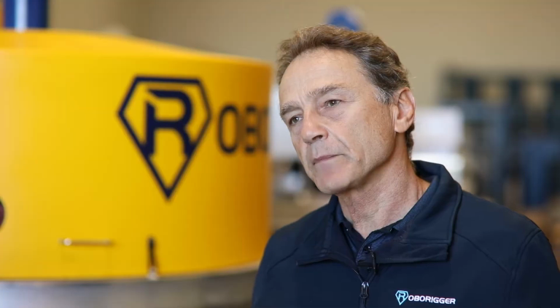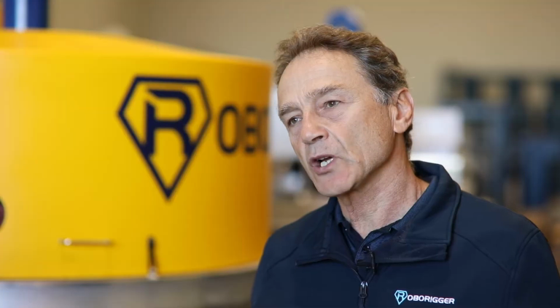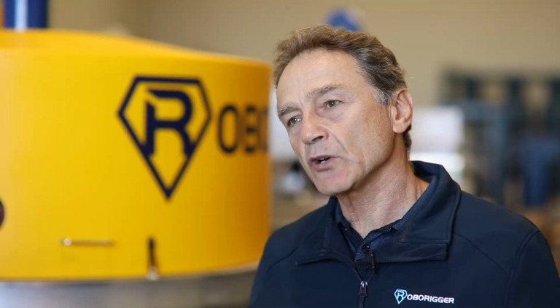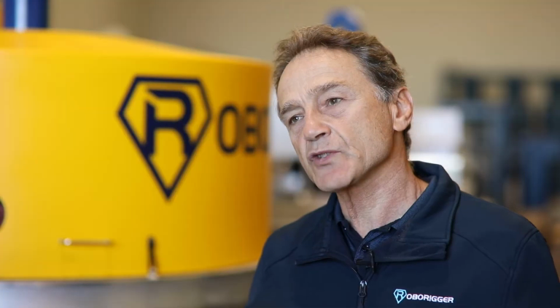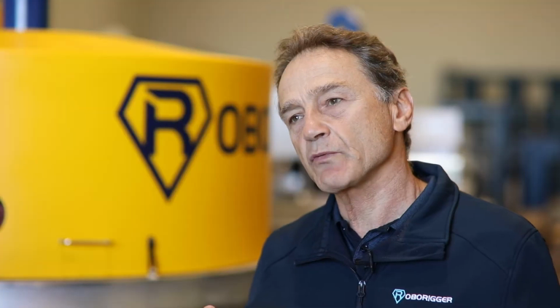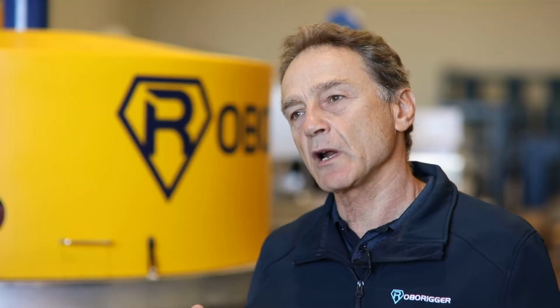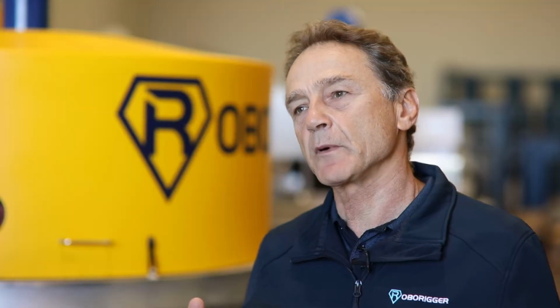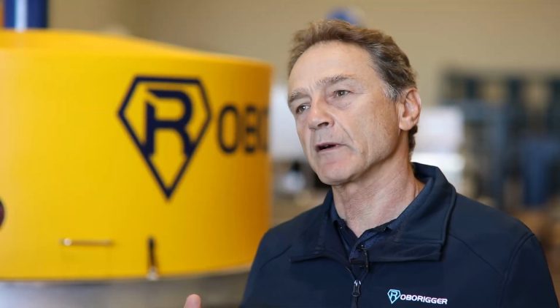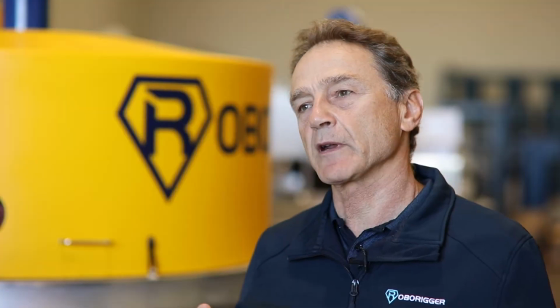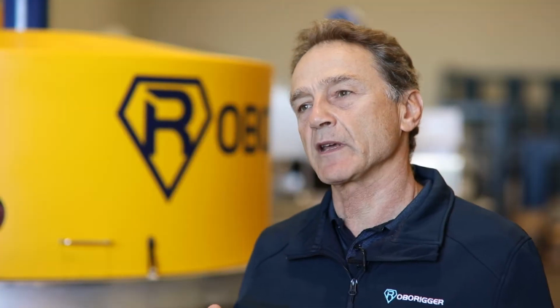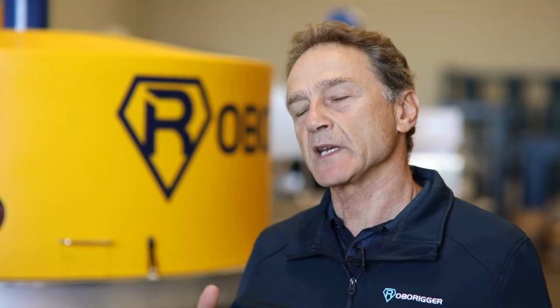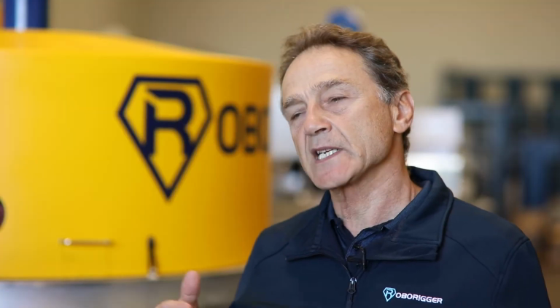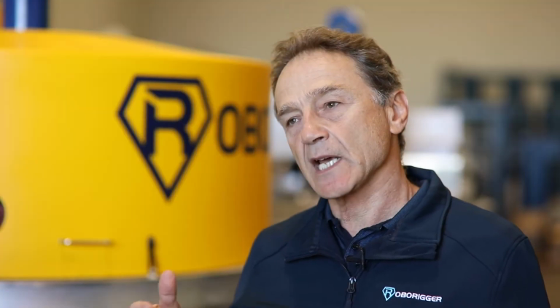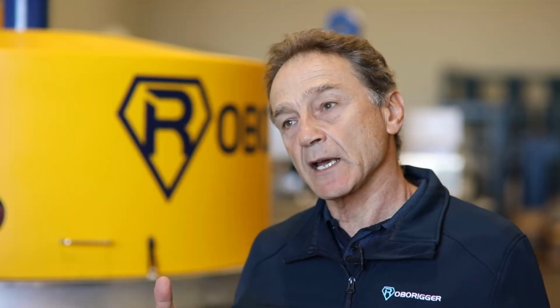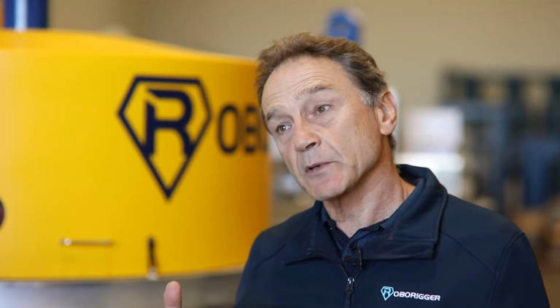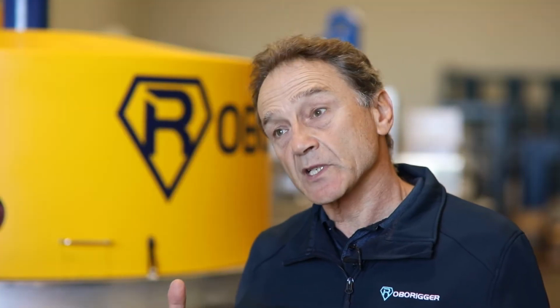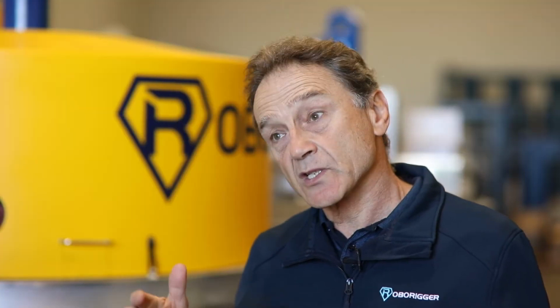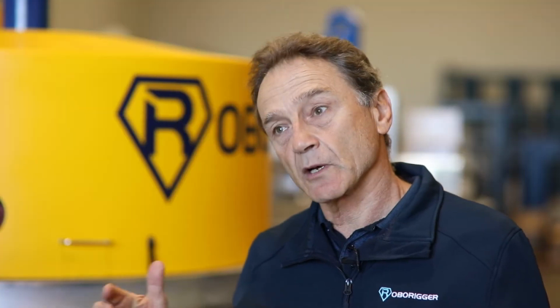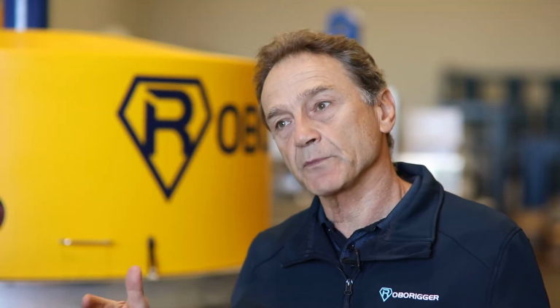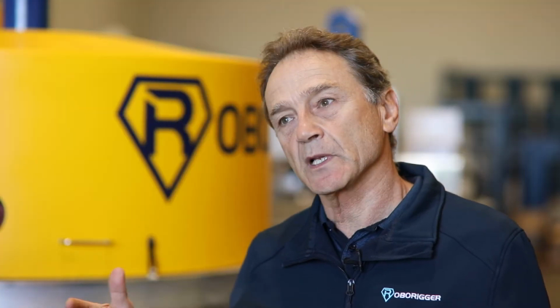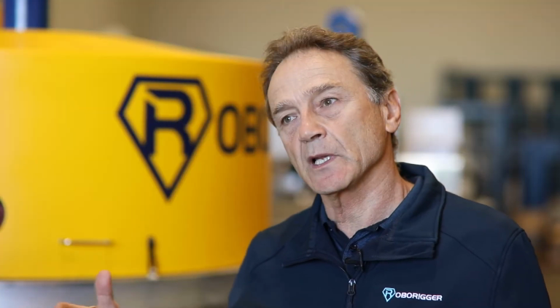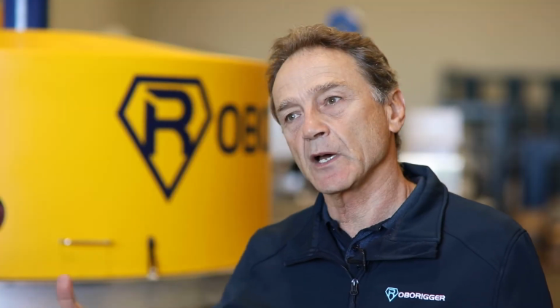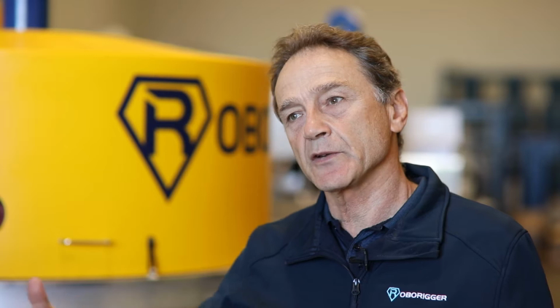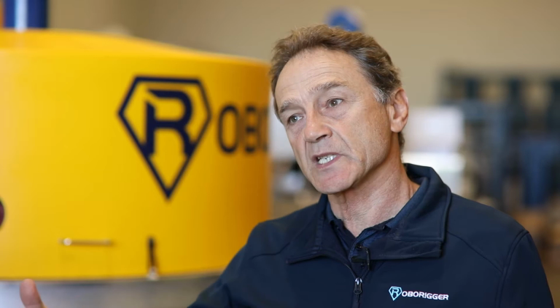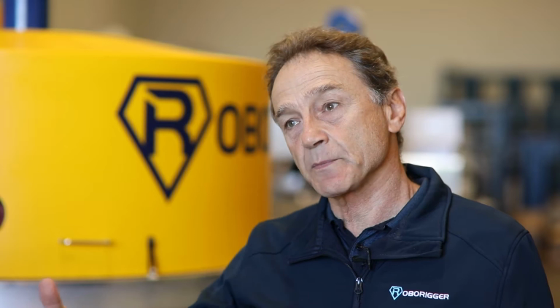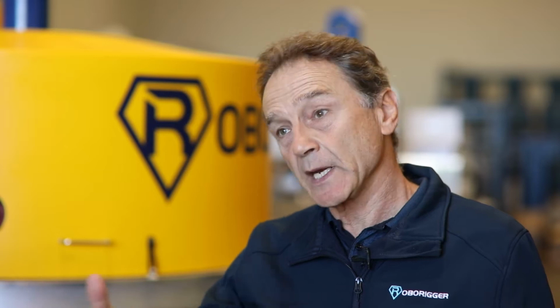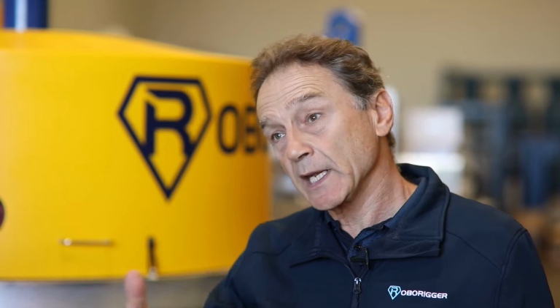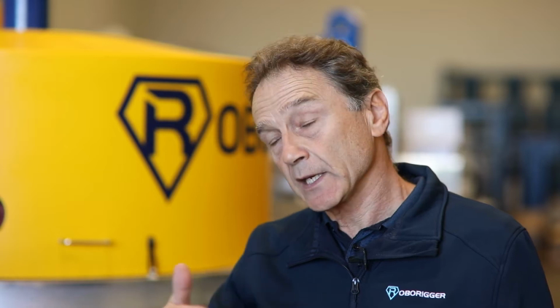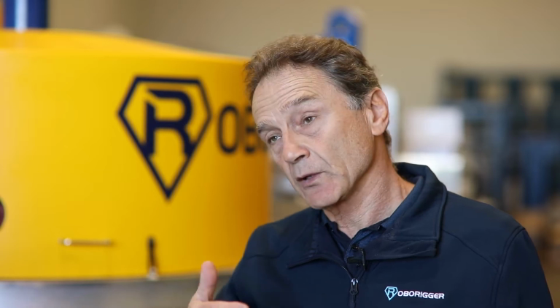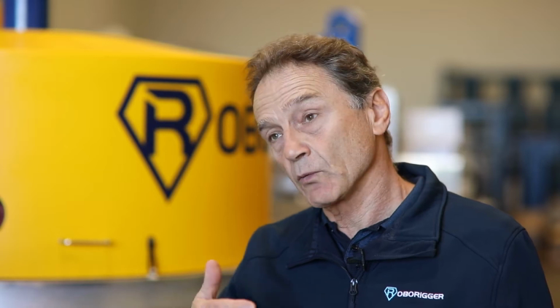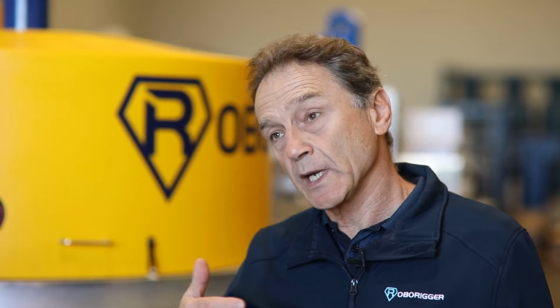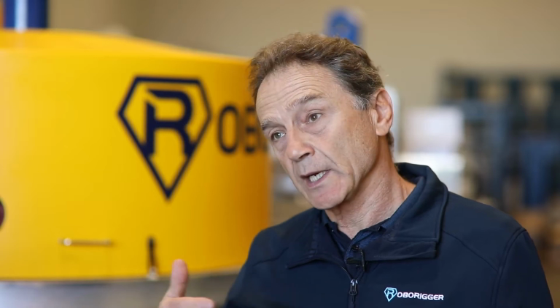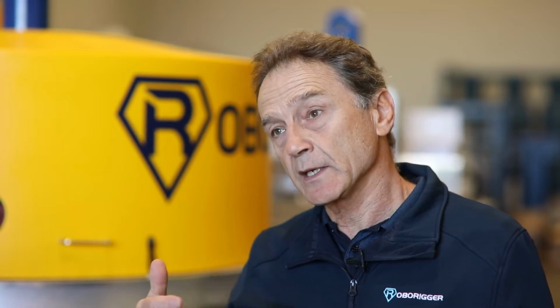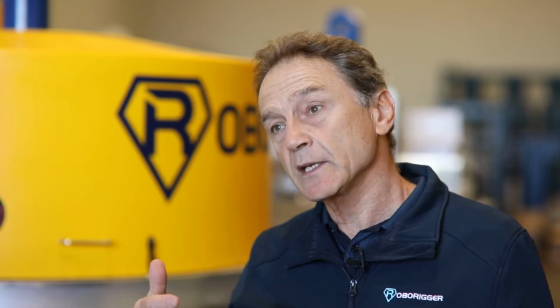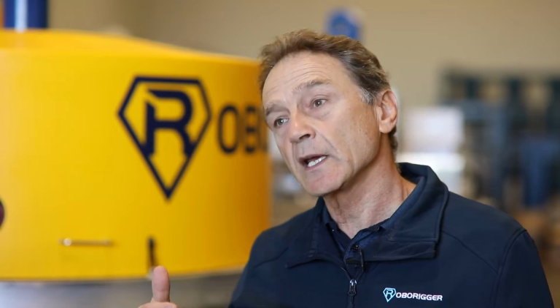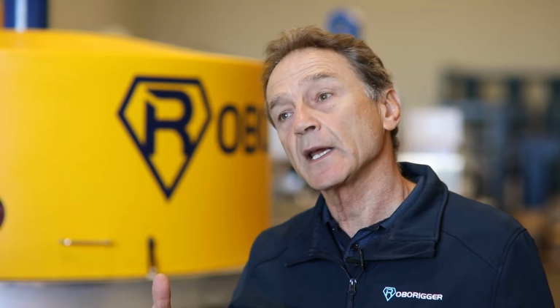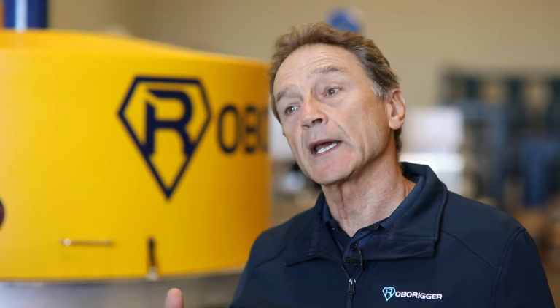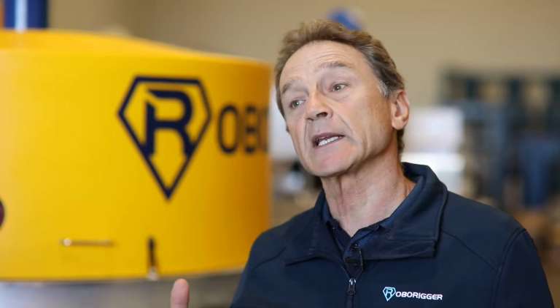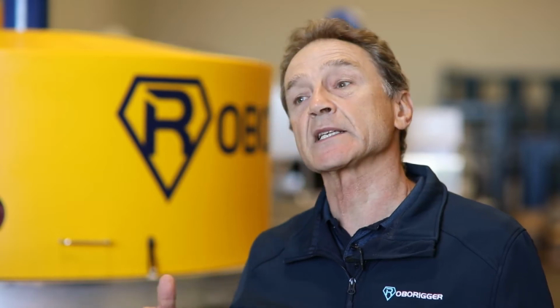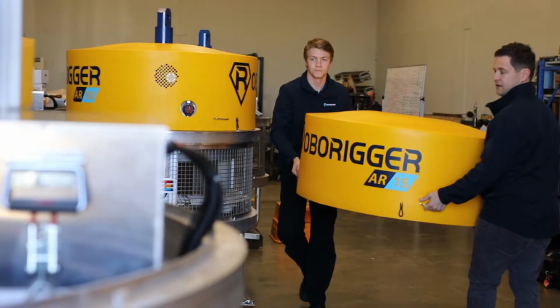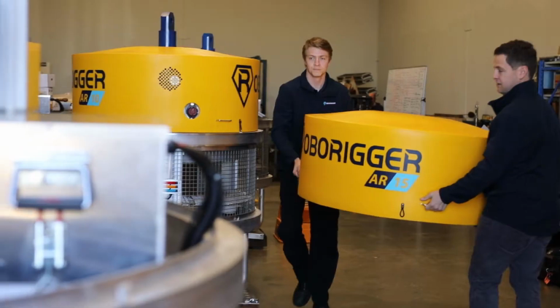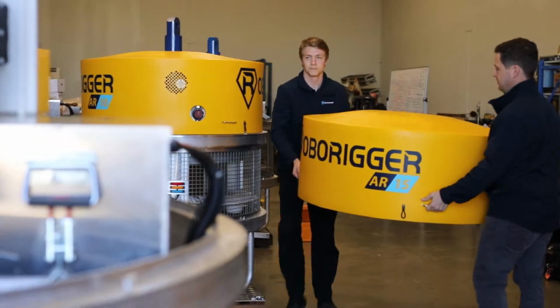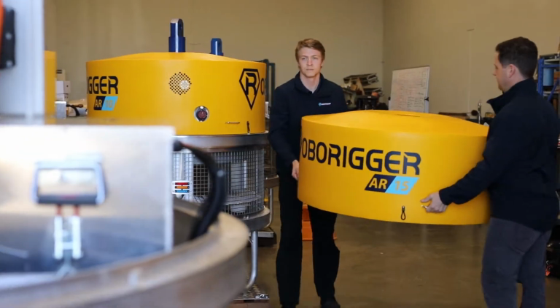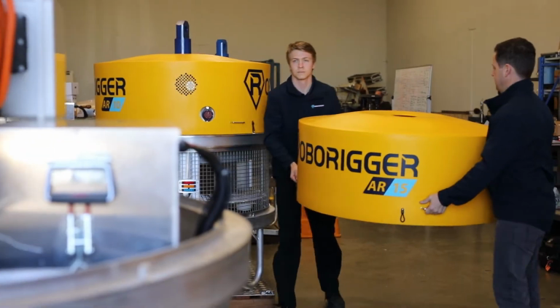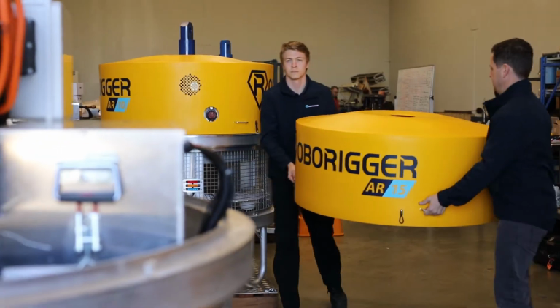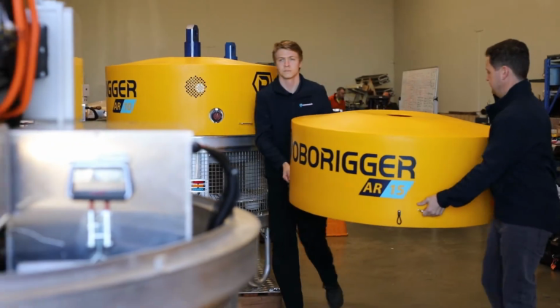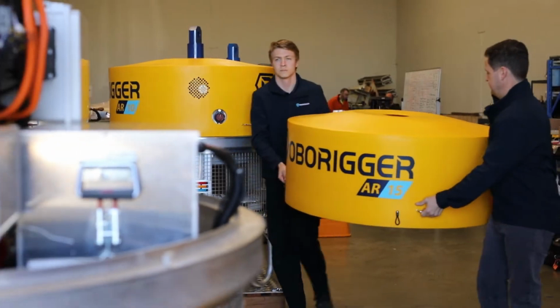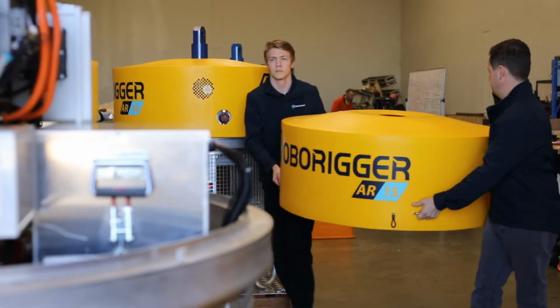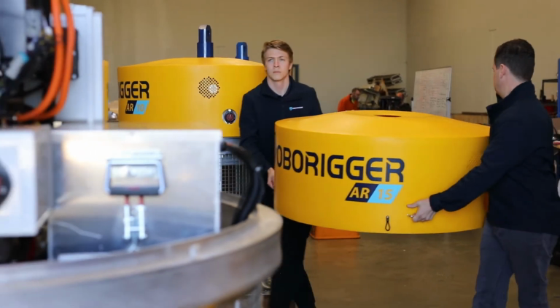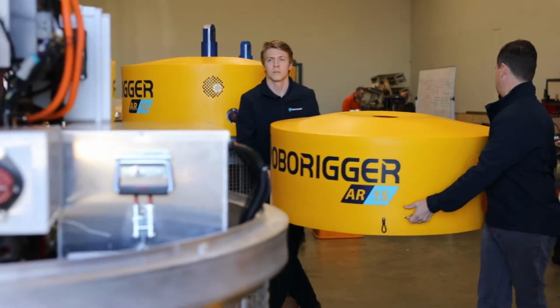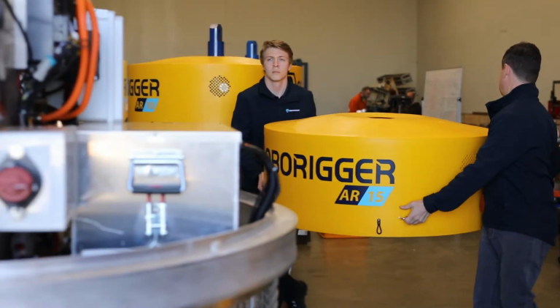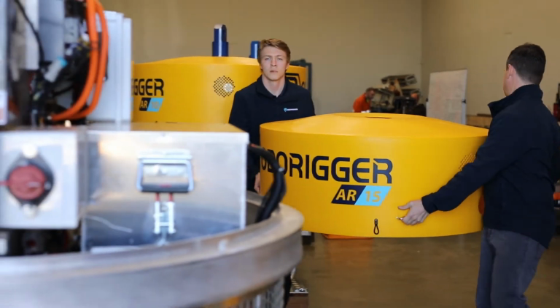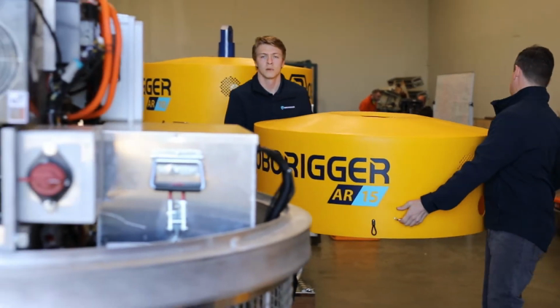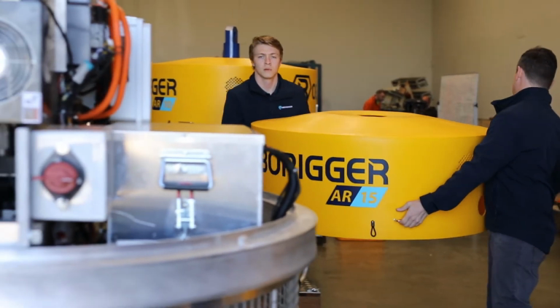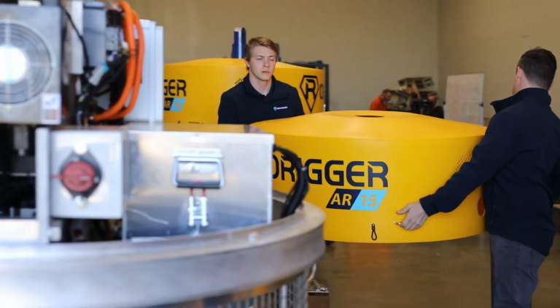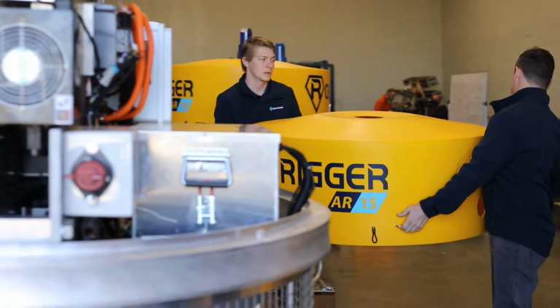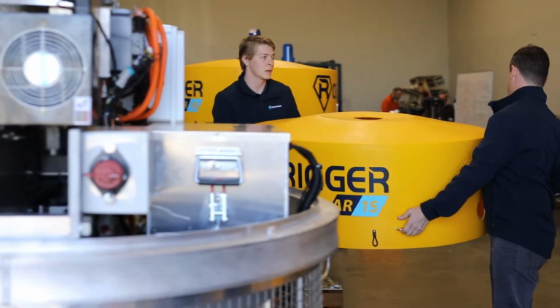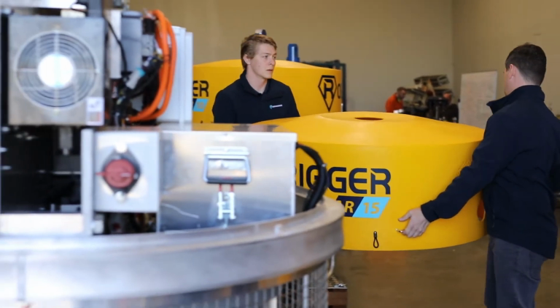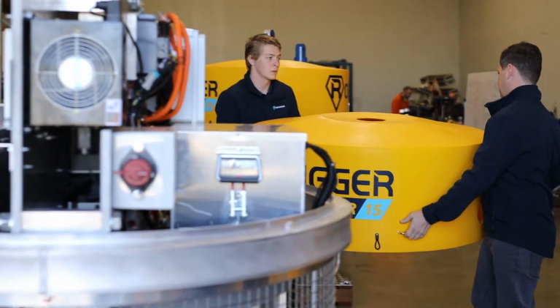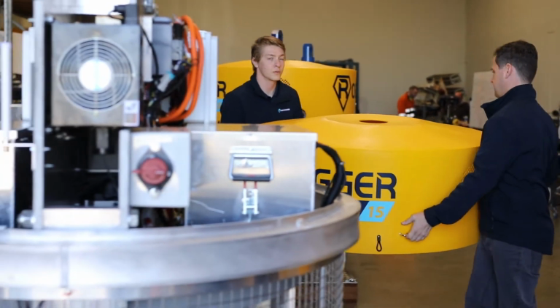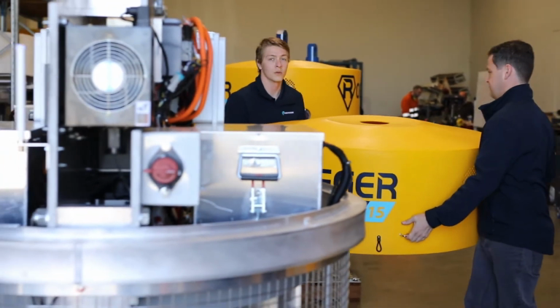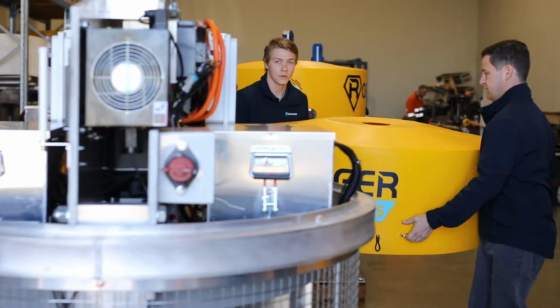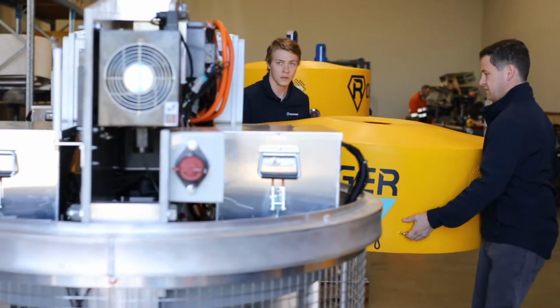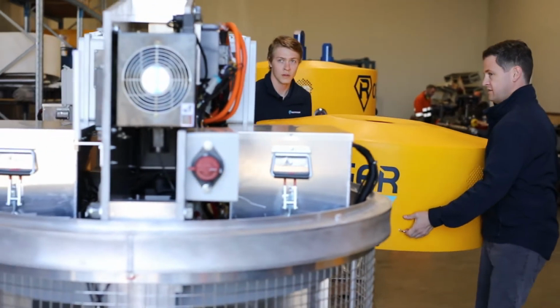Because RoboRigger is able to stop the load spinning in the wind, it extends the operational window quite significantly.